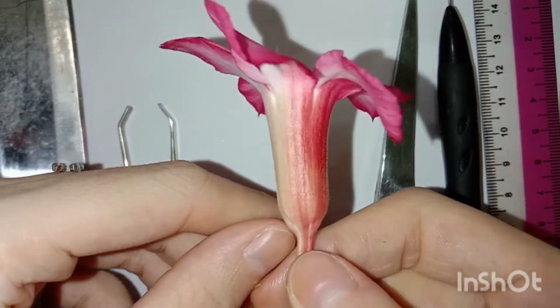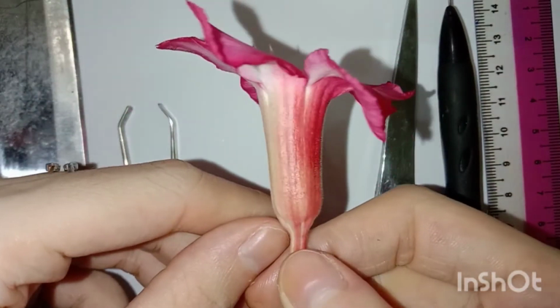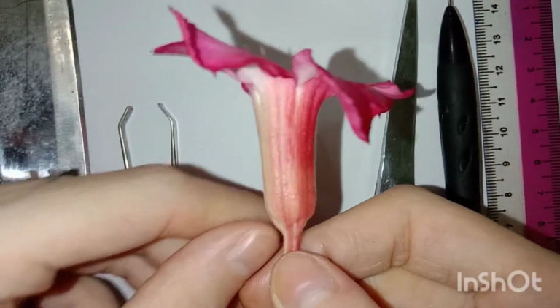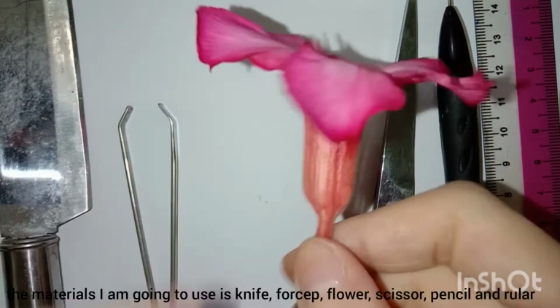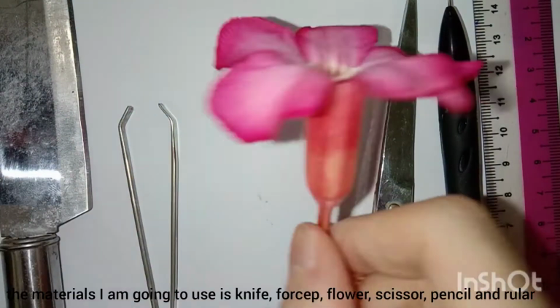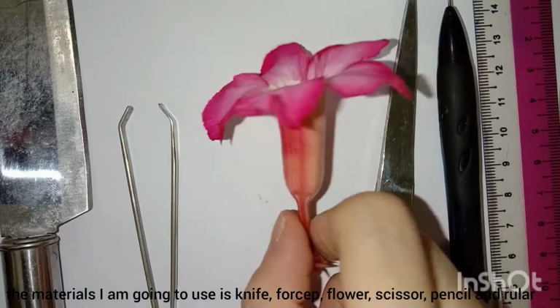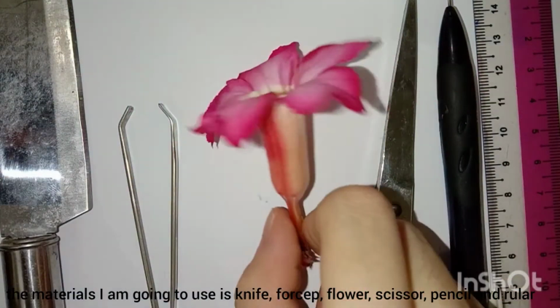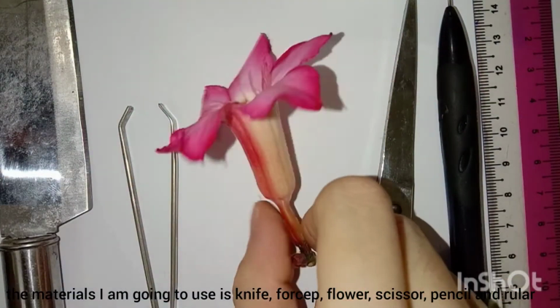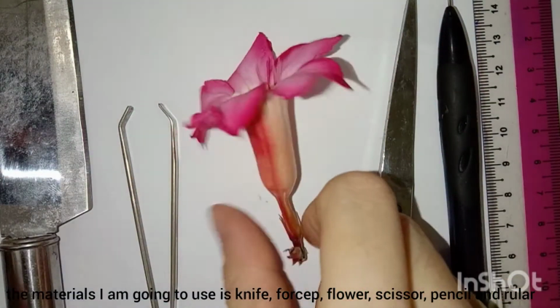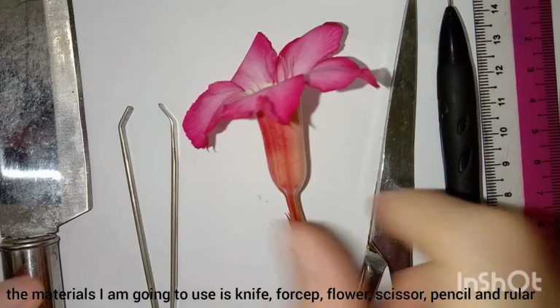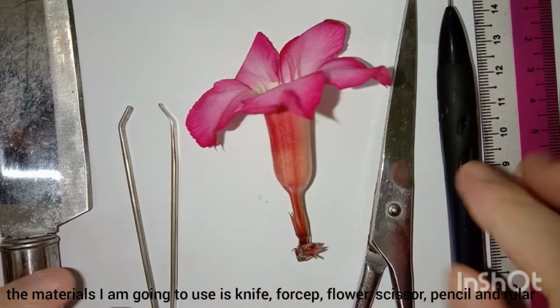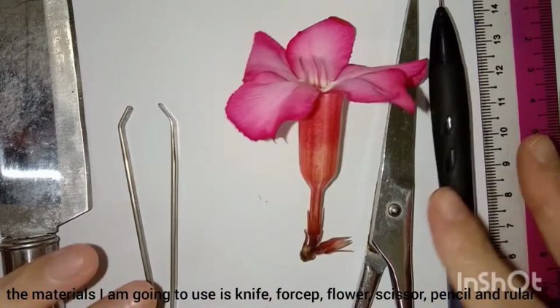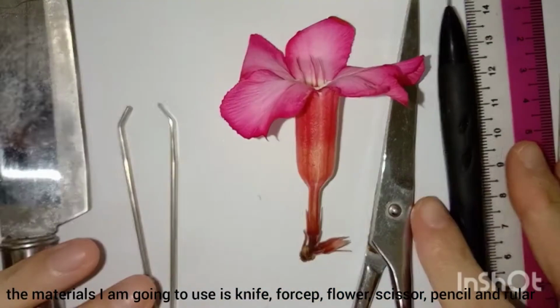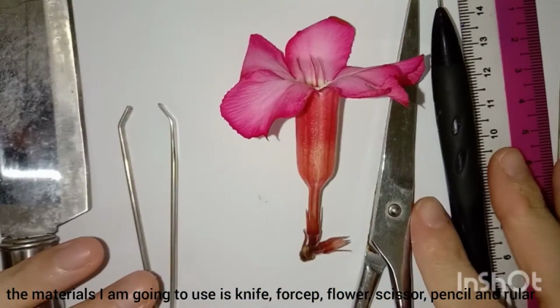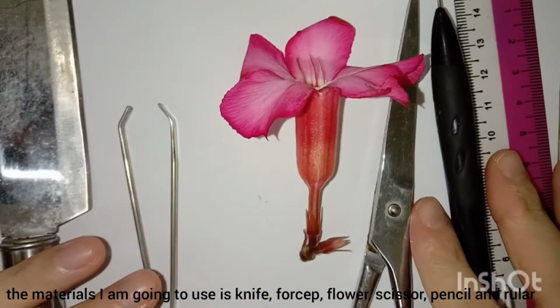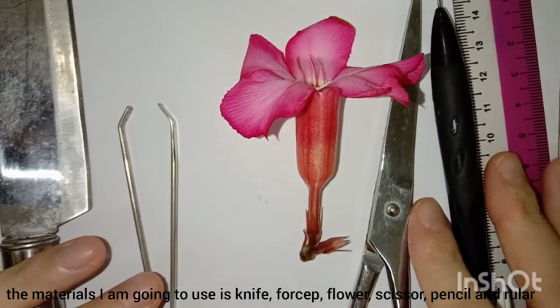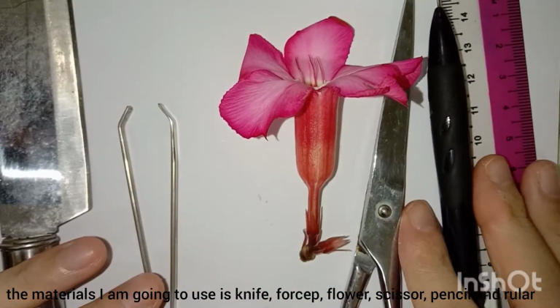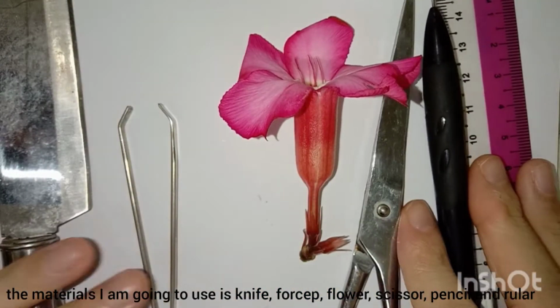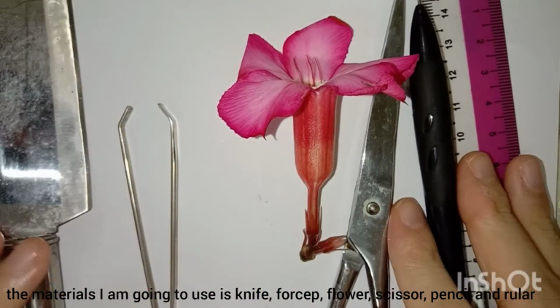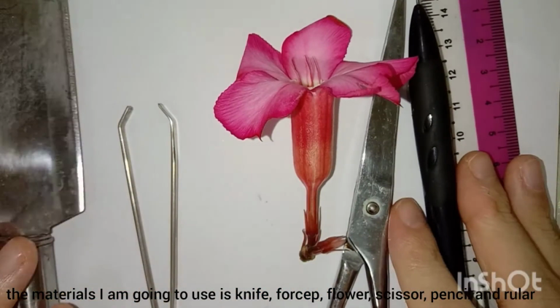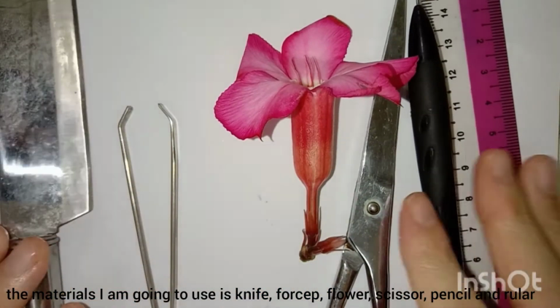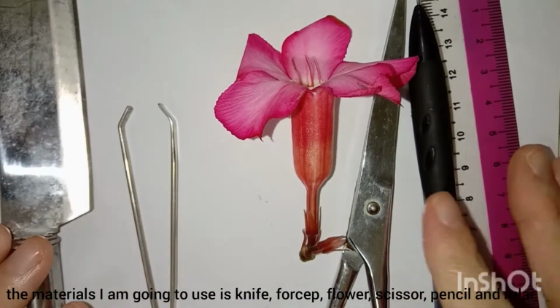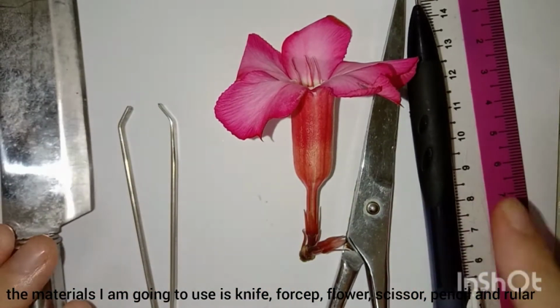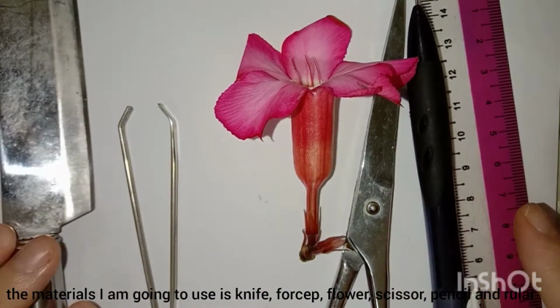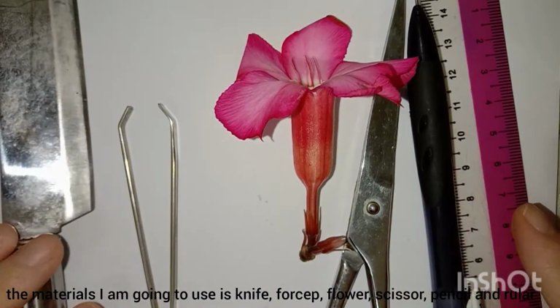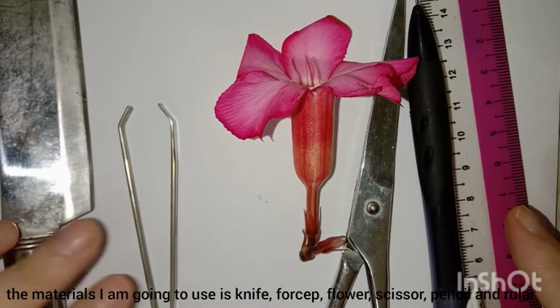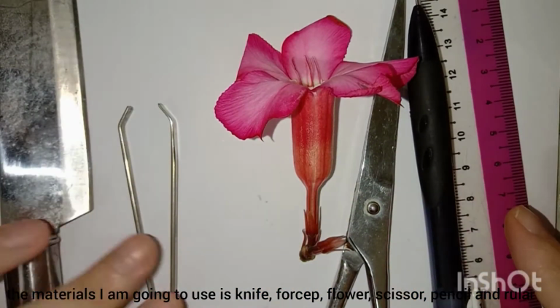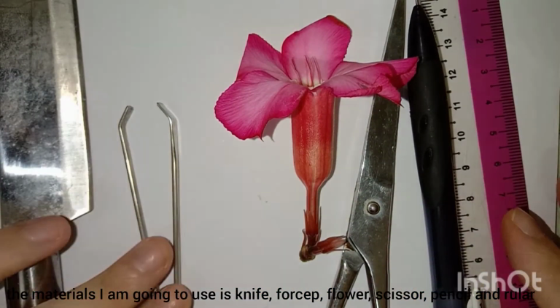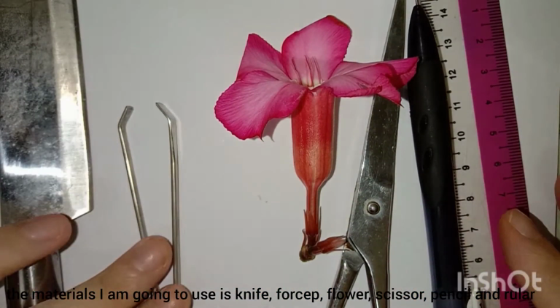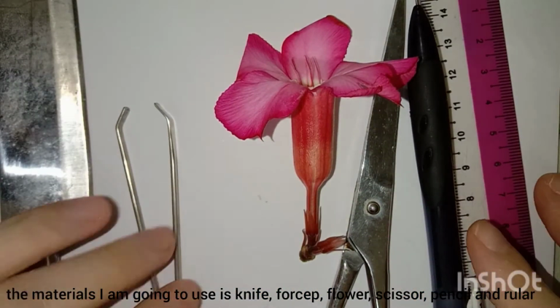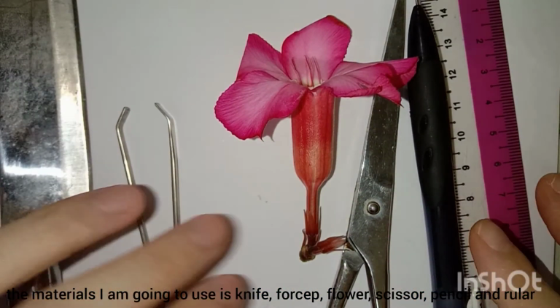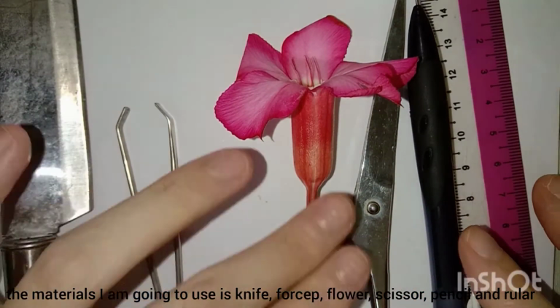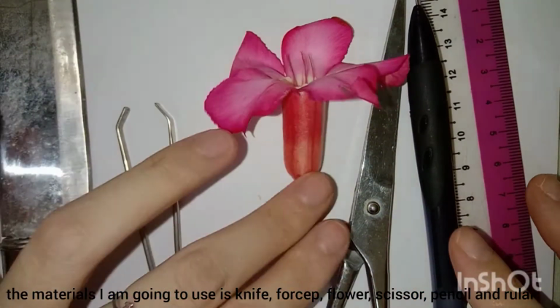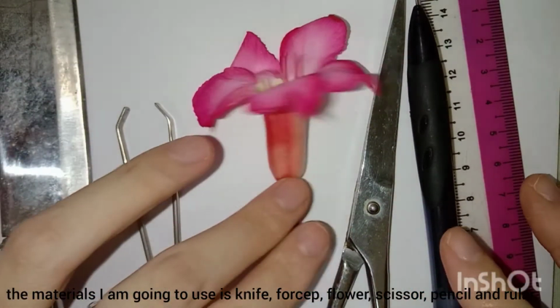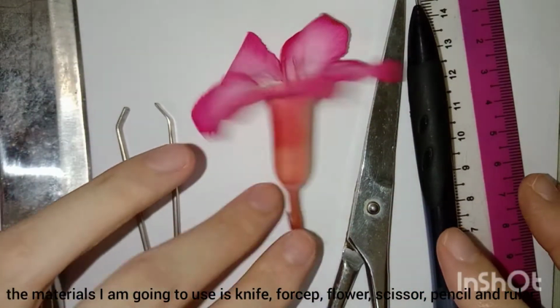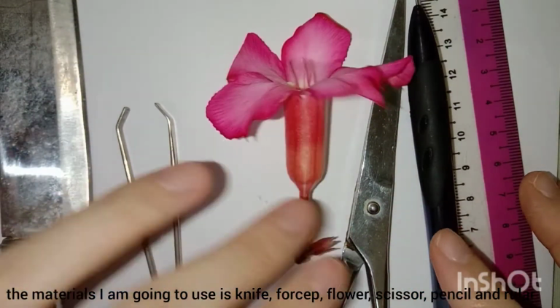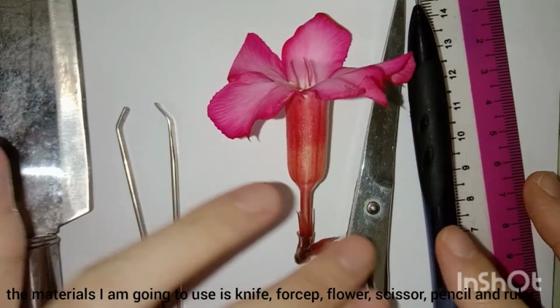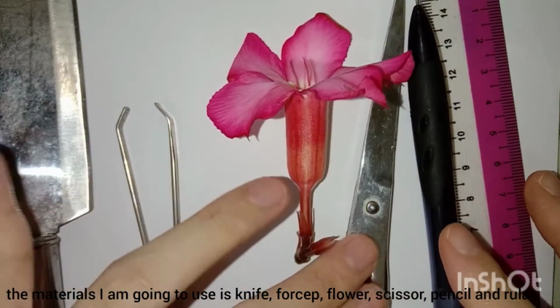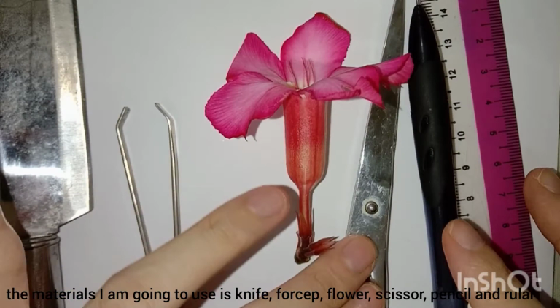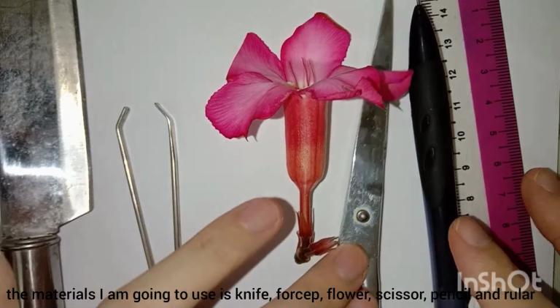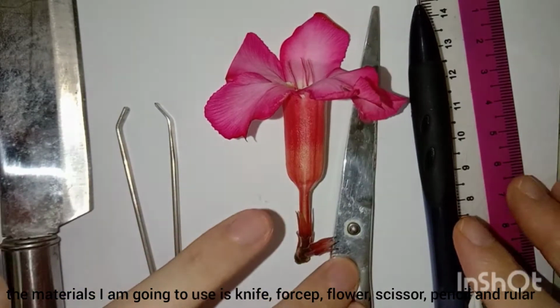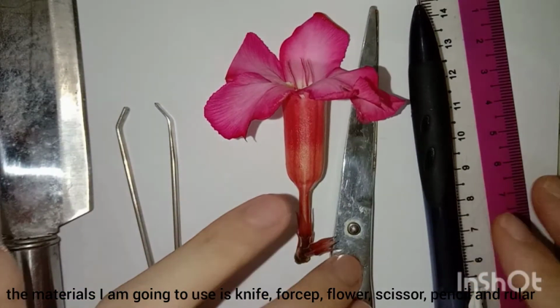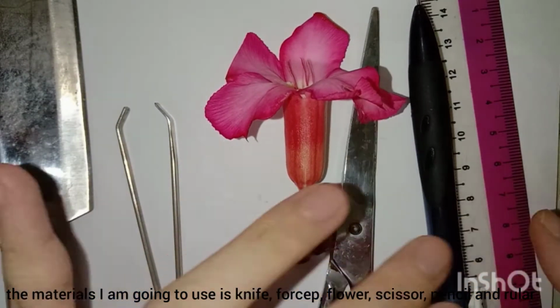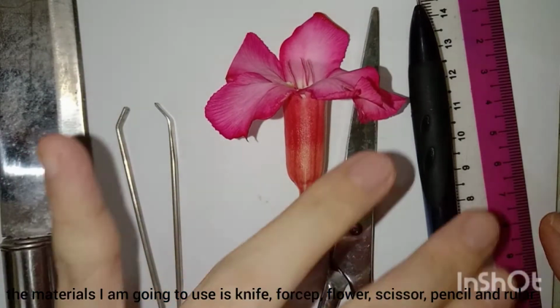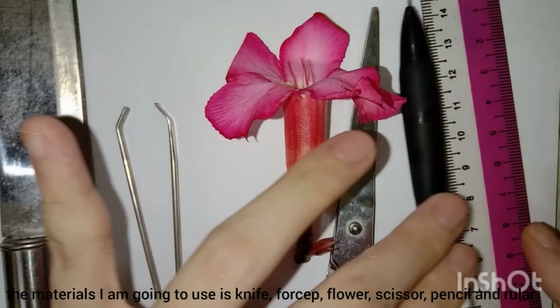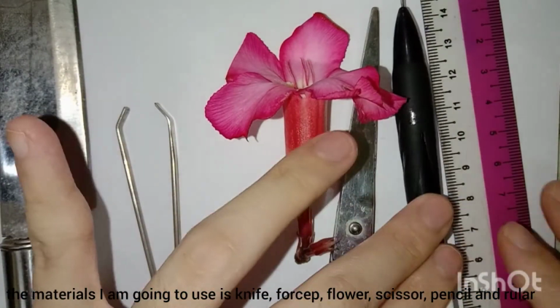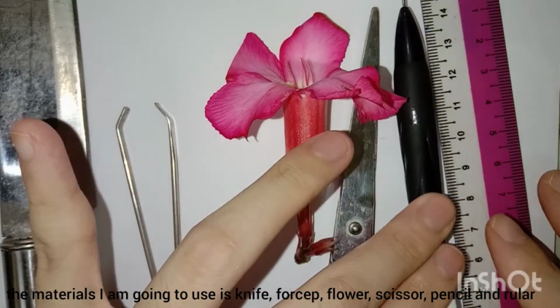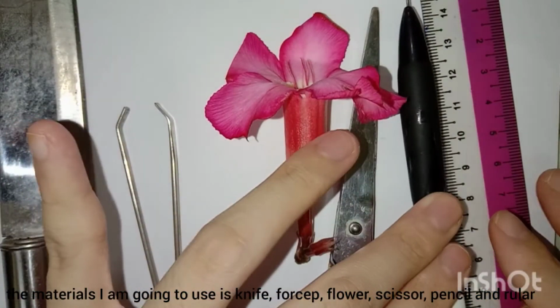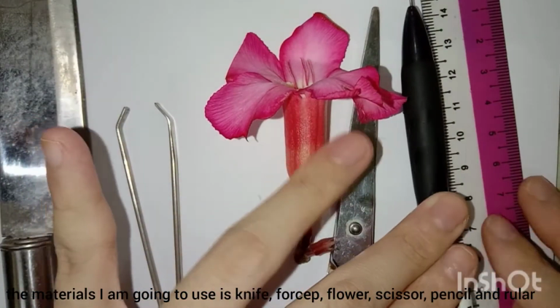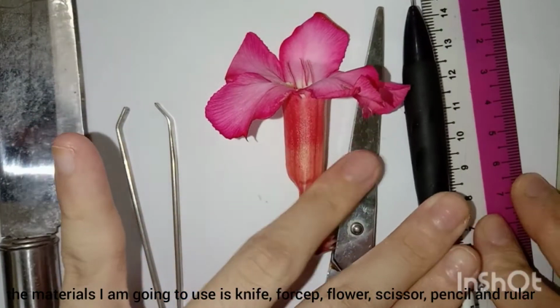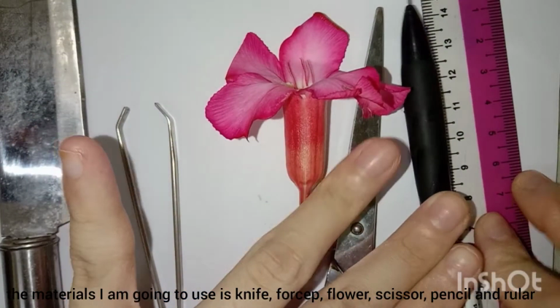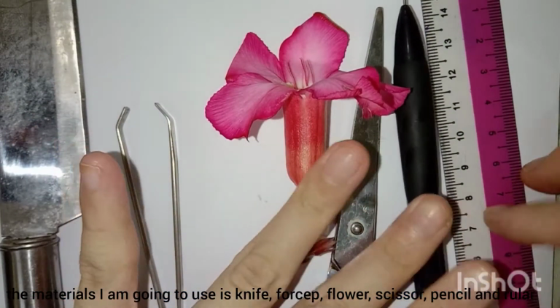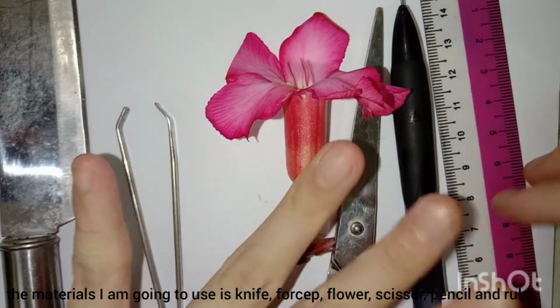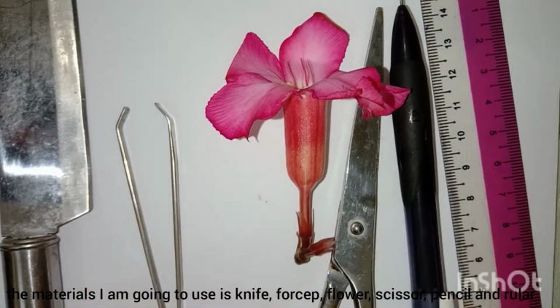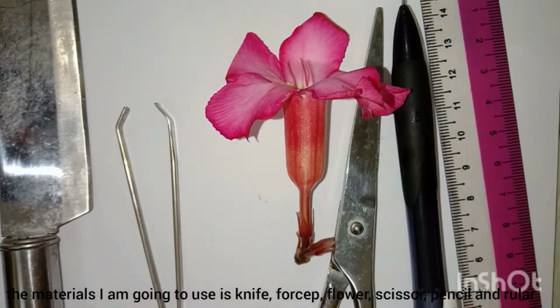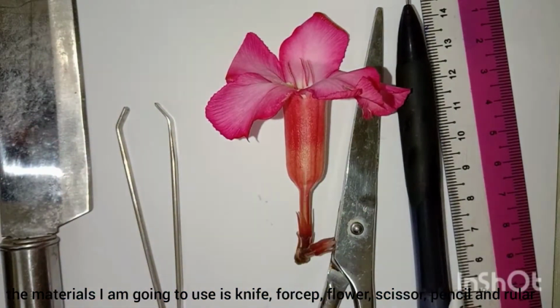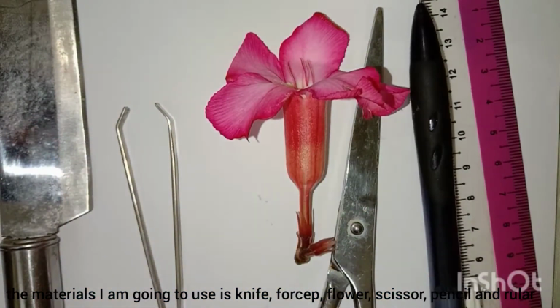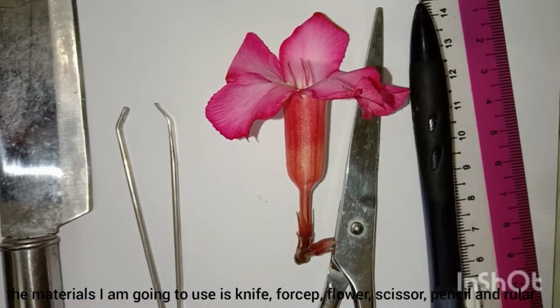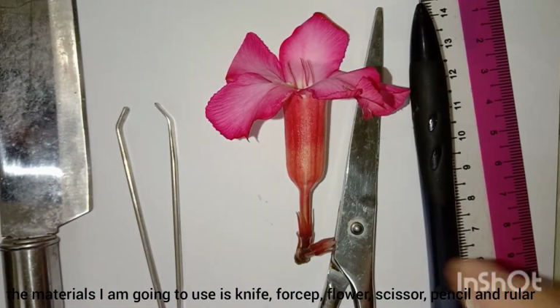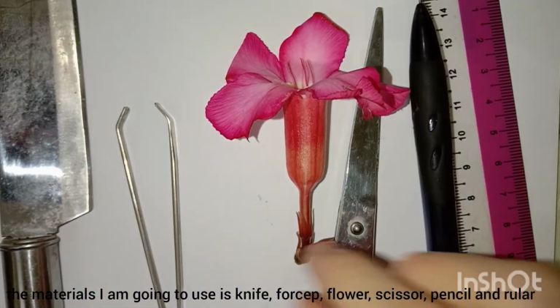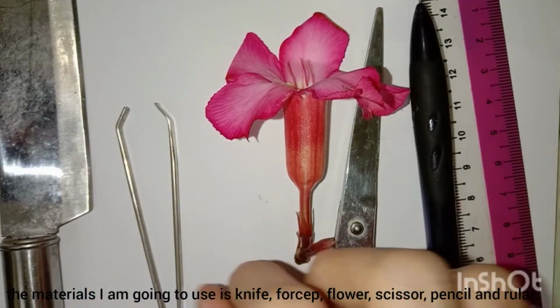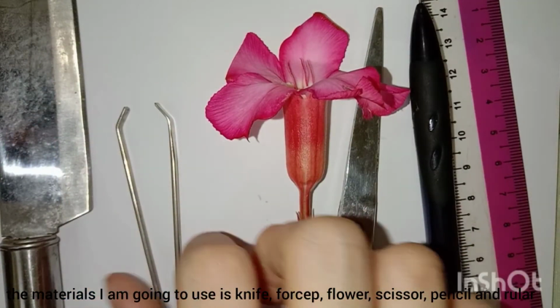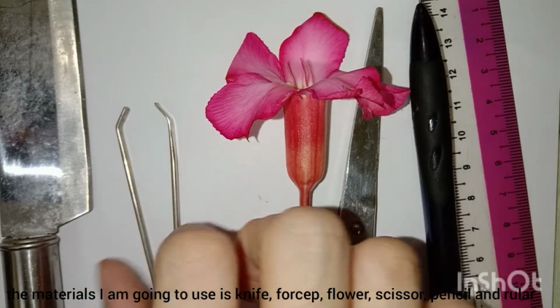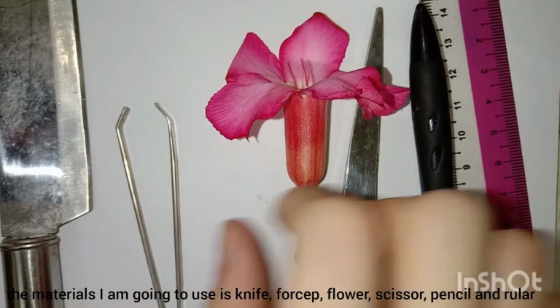The materials I am going to use are: knife, faucet, flower, scissors, pencils, and roulette.